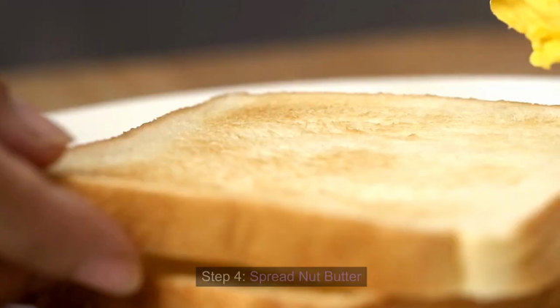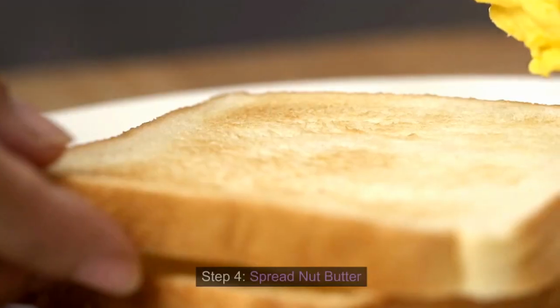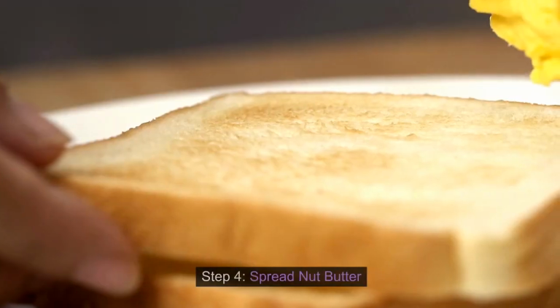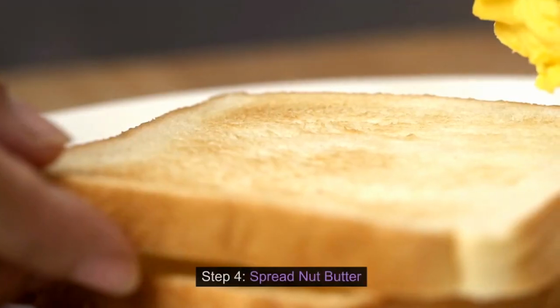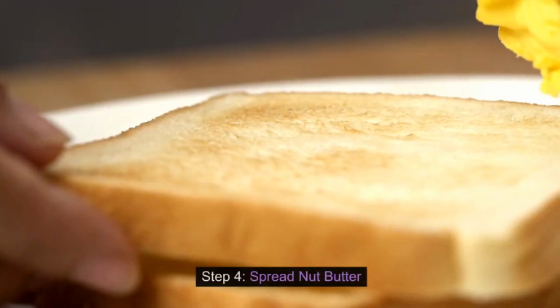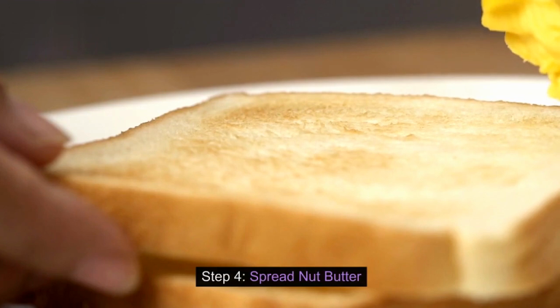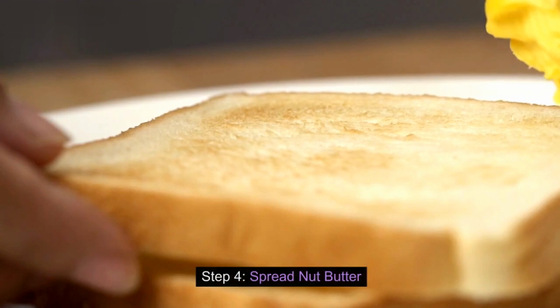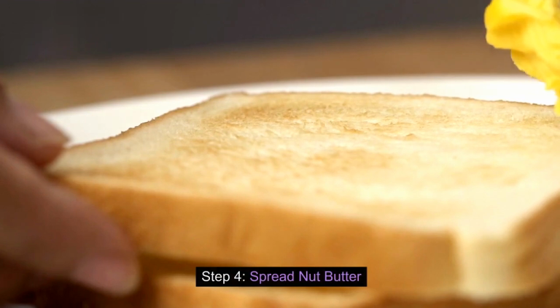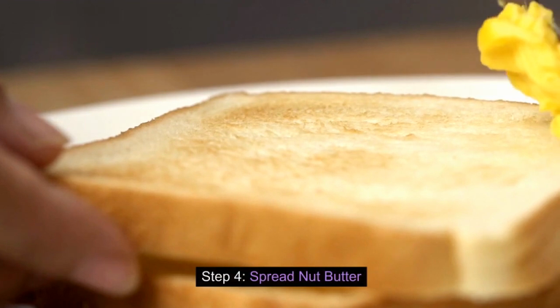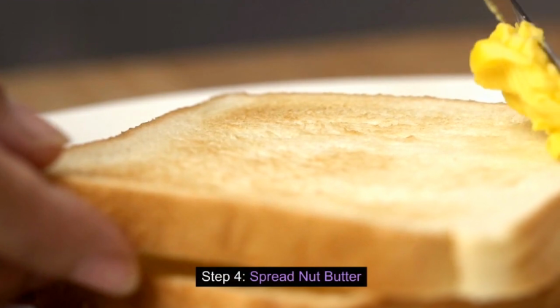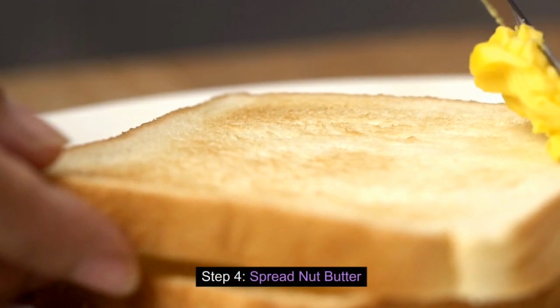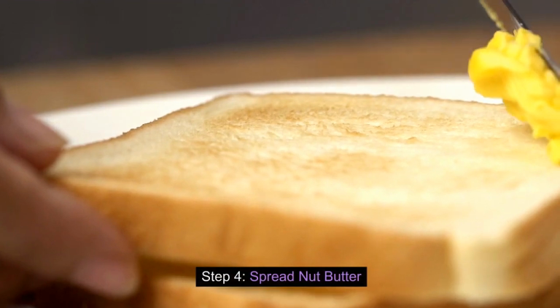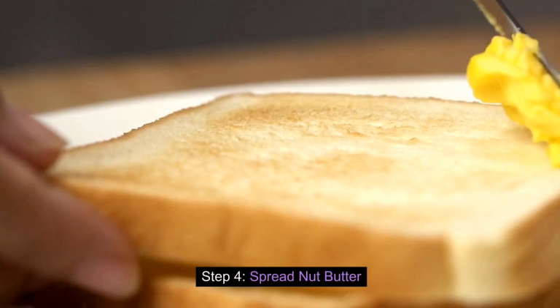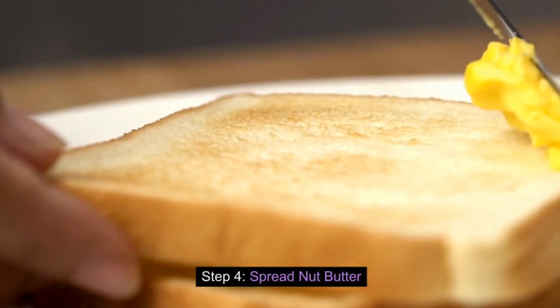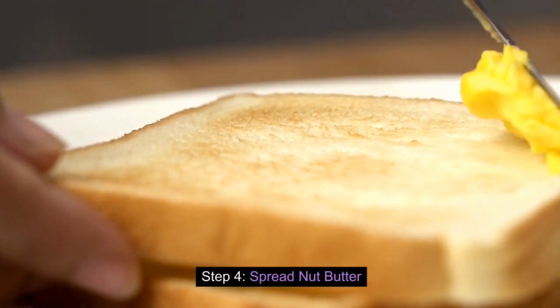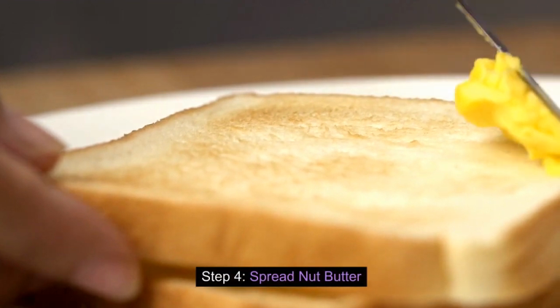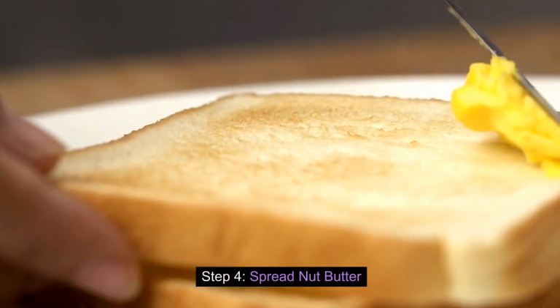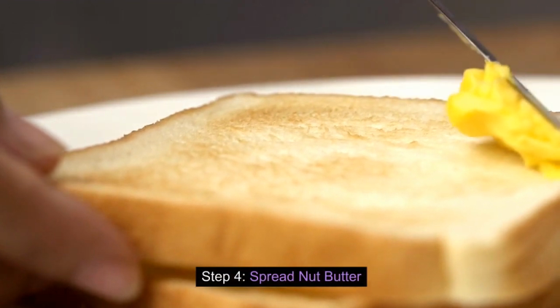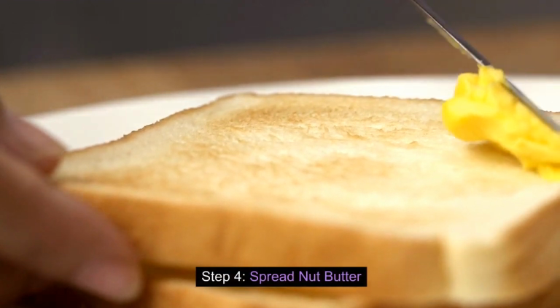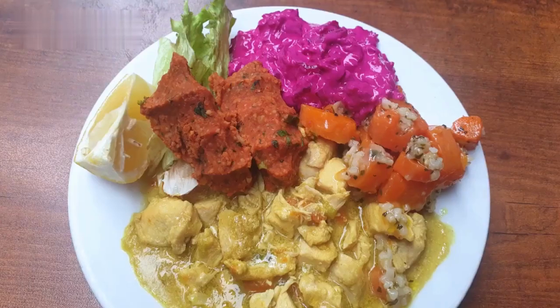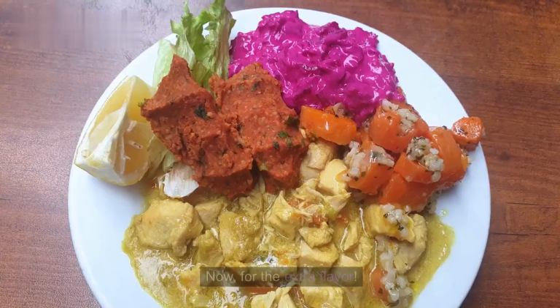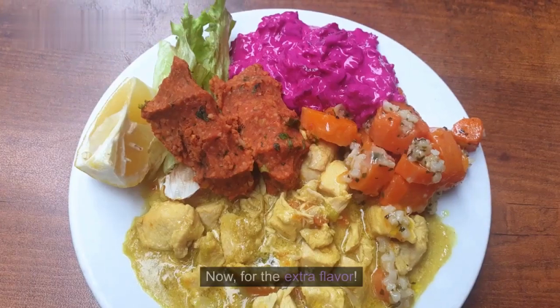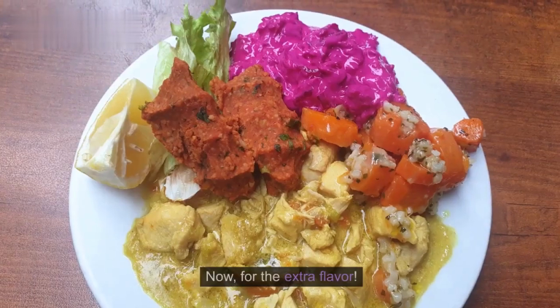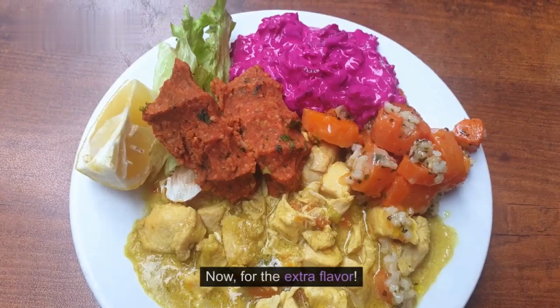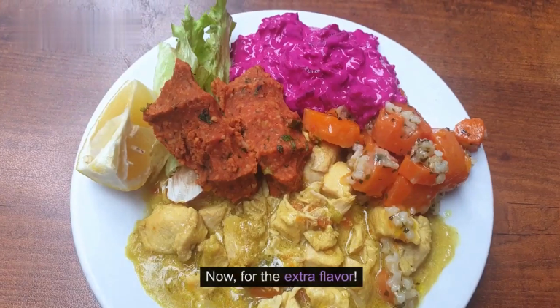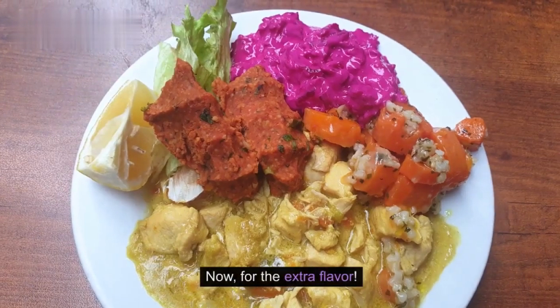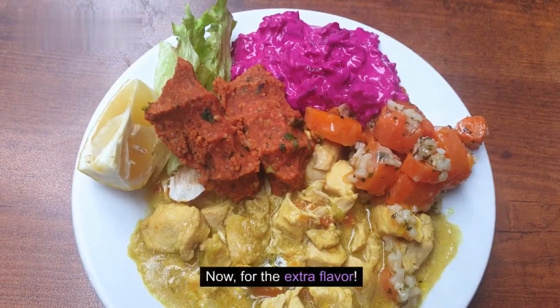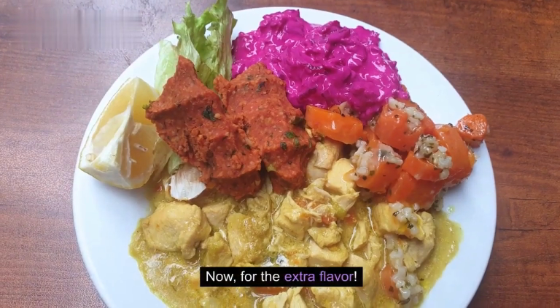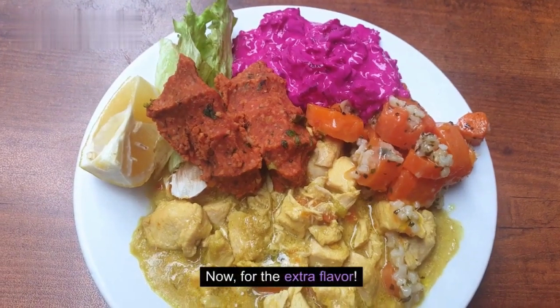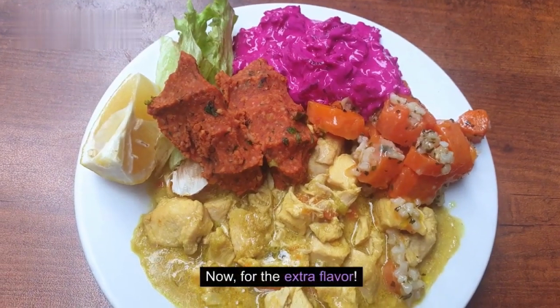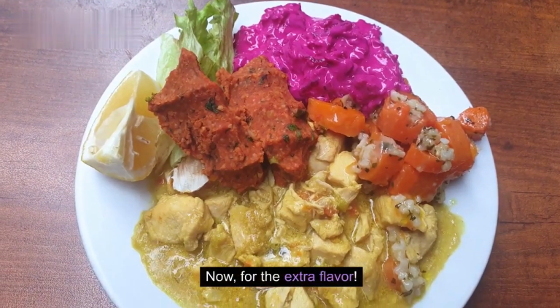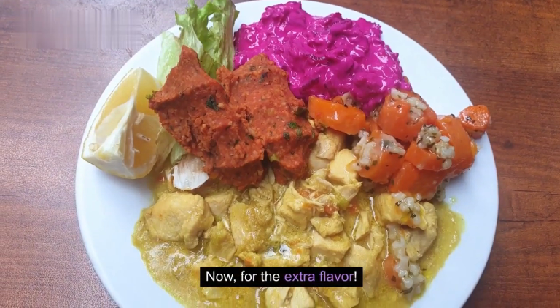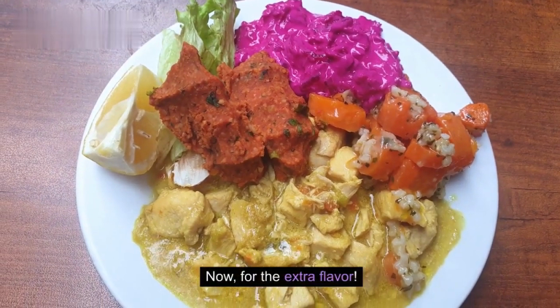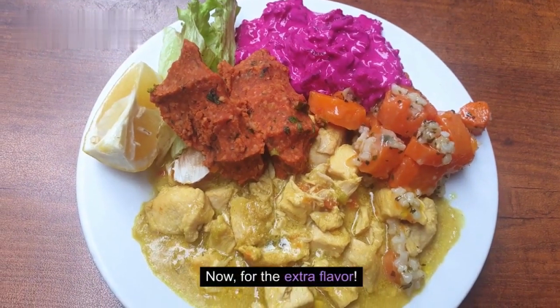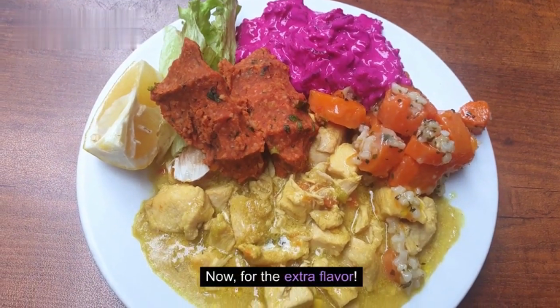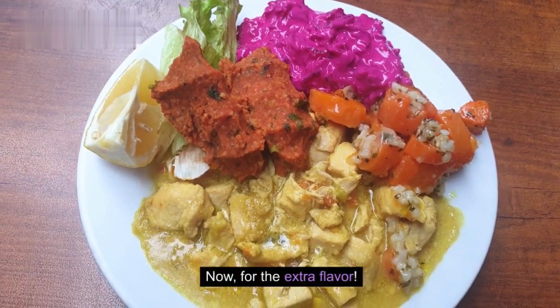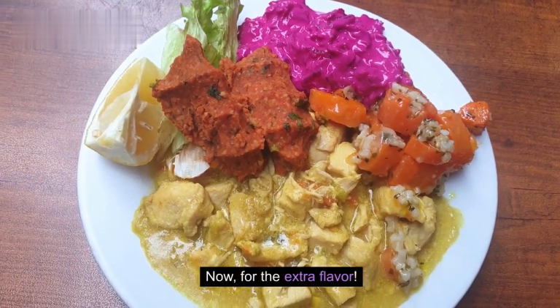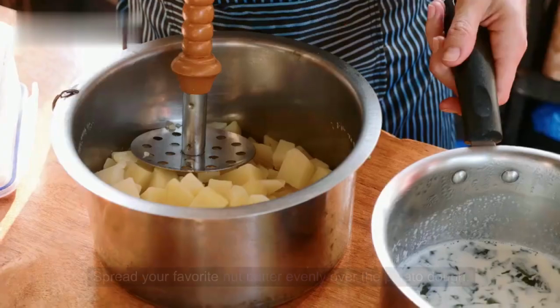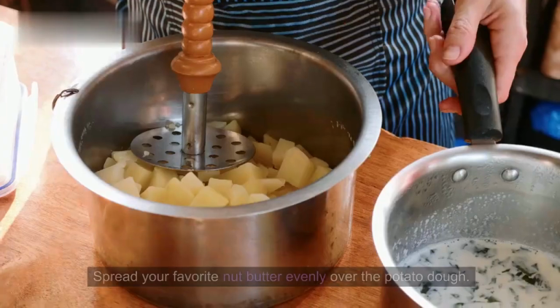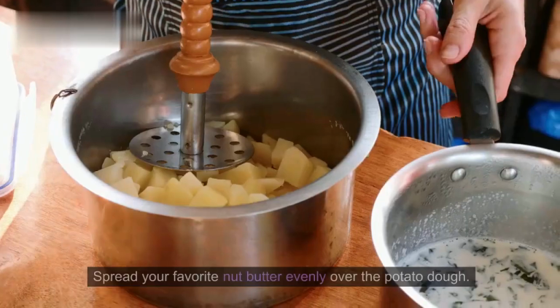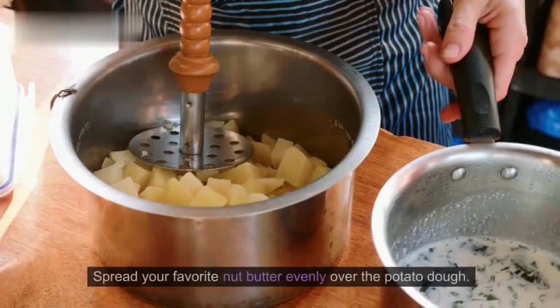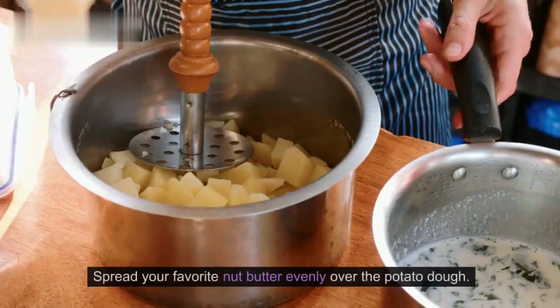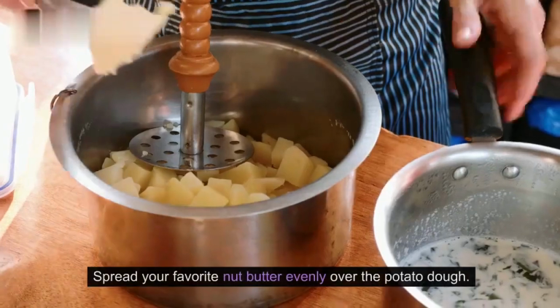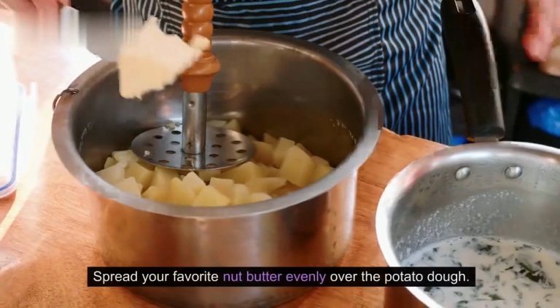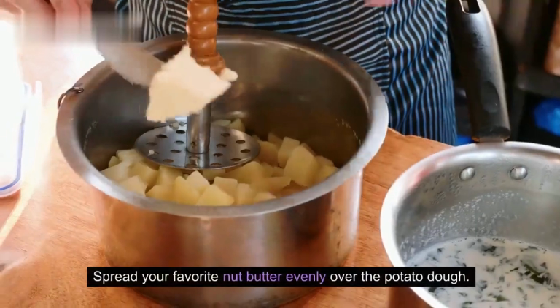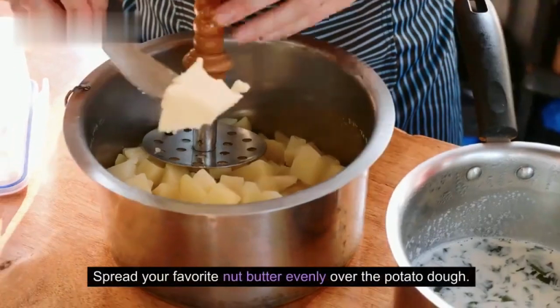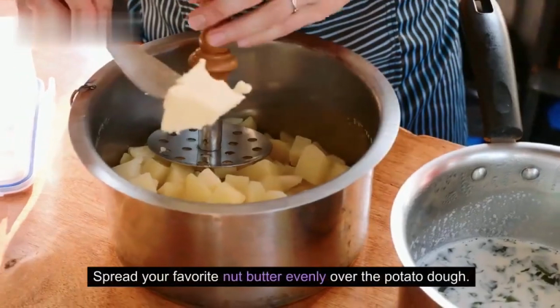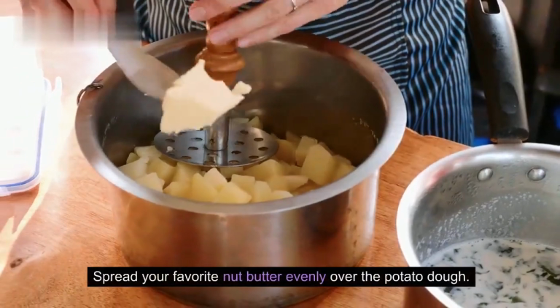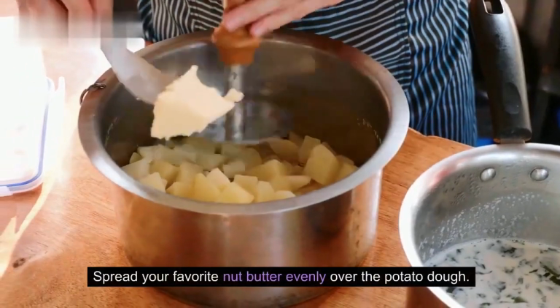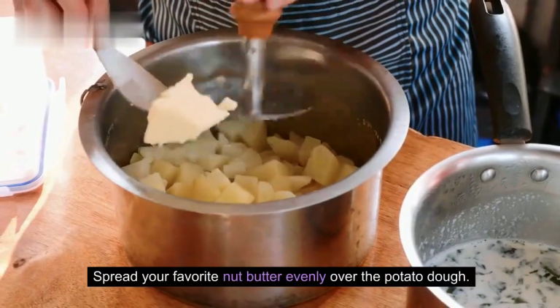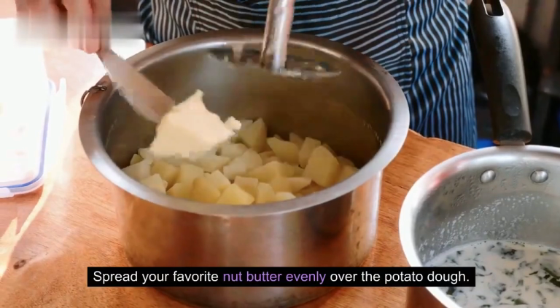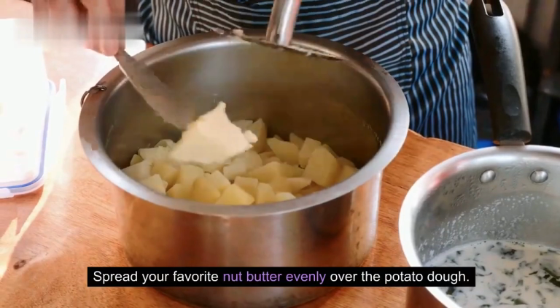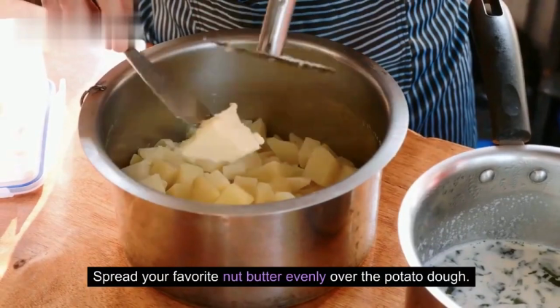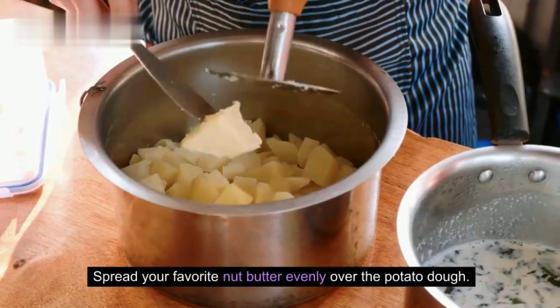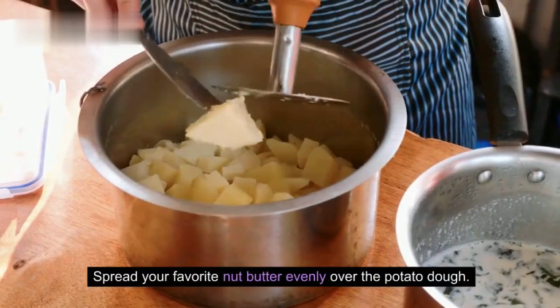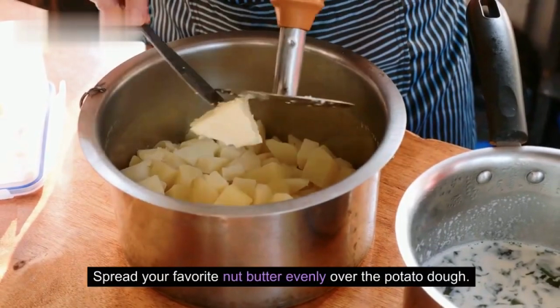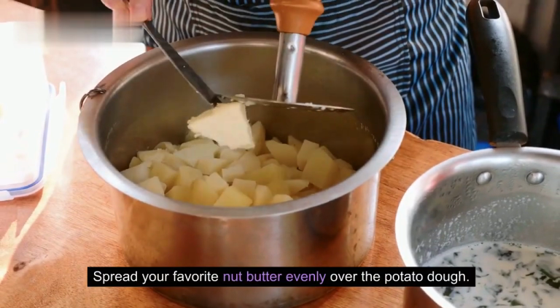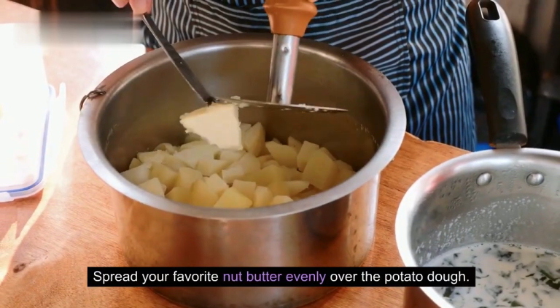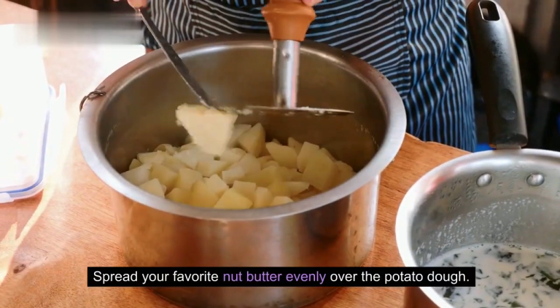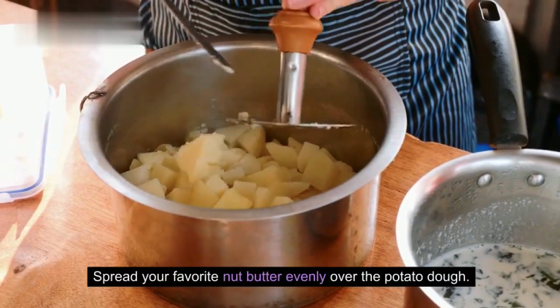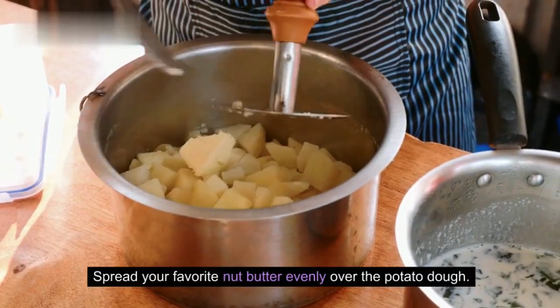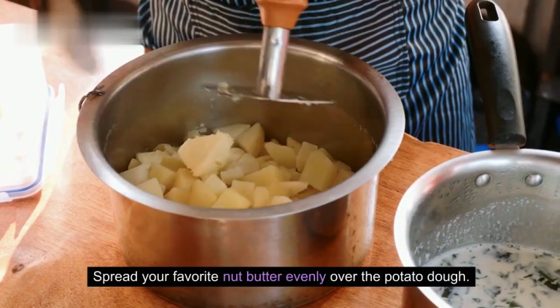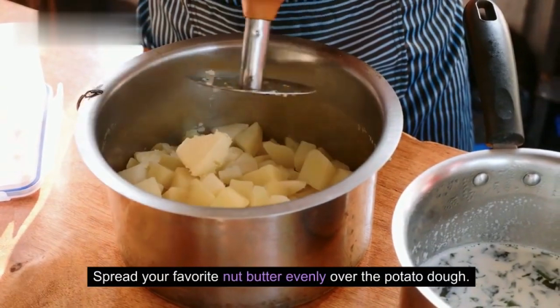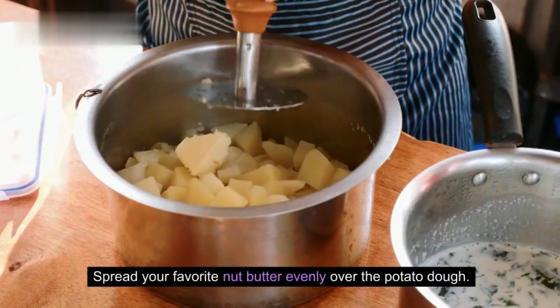Step 4: Spread nut butter. Now, for the extra flavor, spread your favorite nut butter evenly over the potato dough.